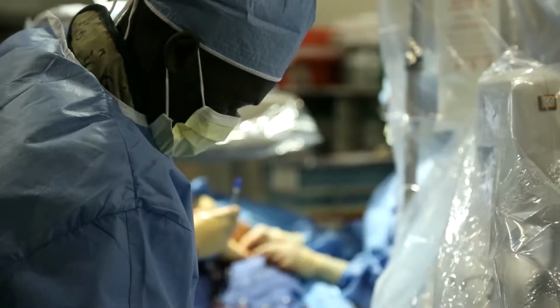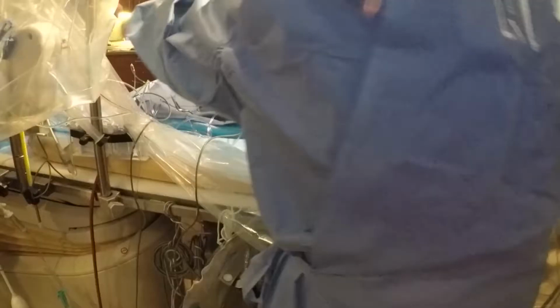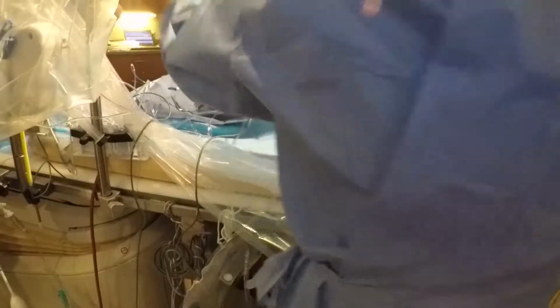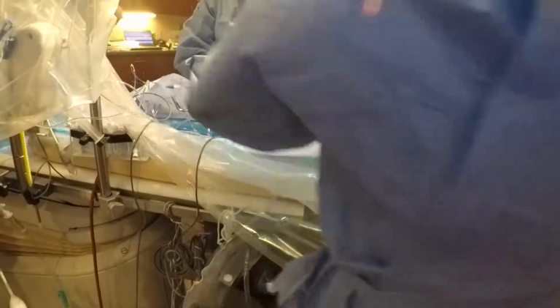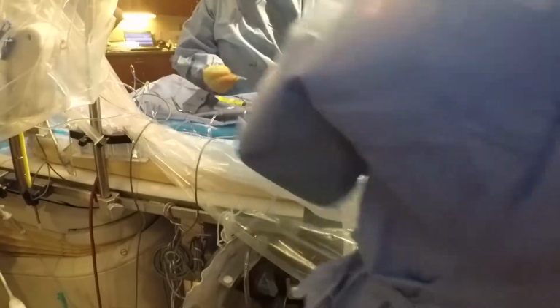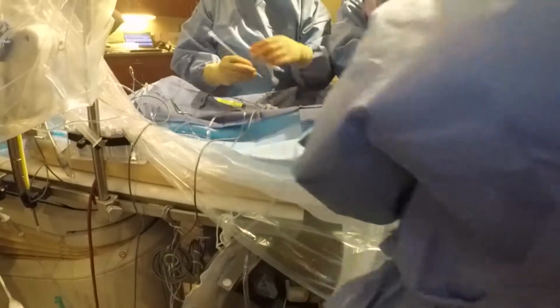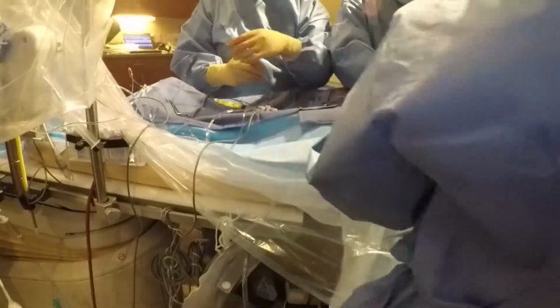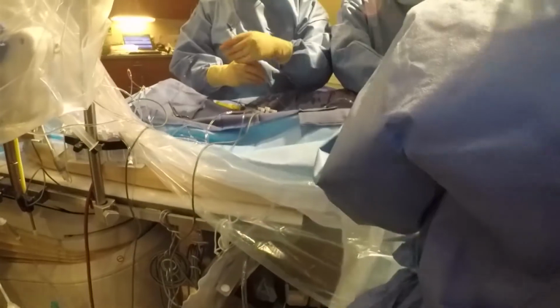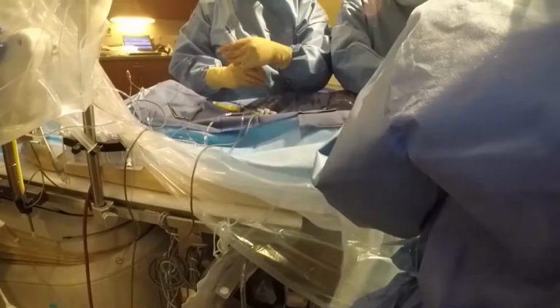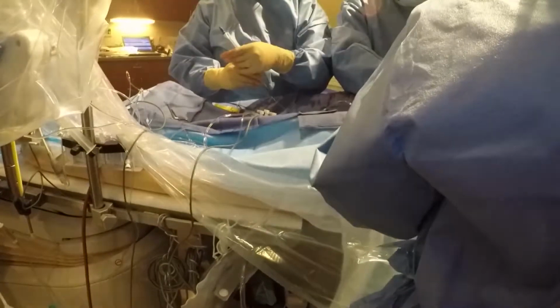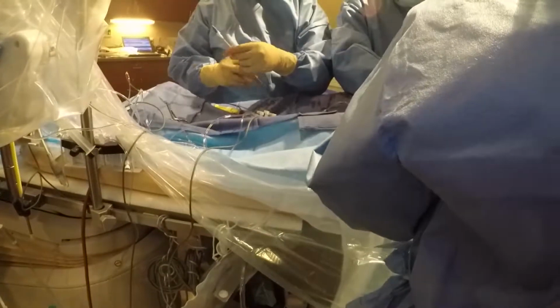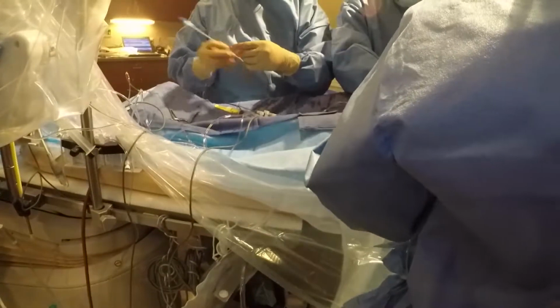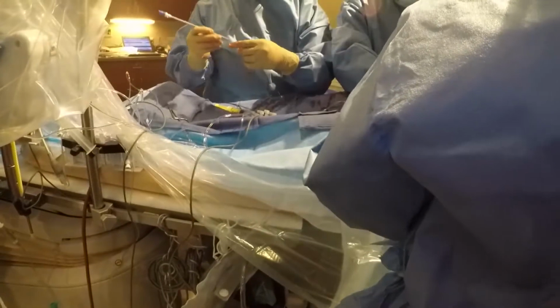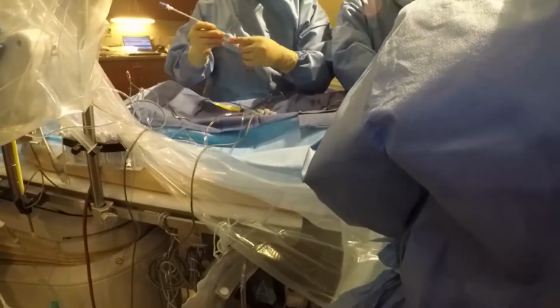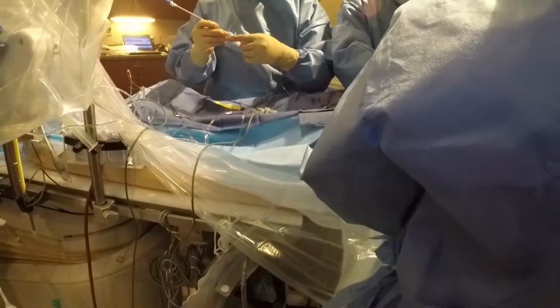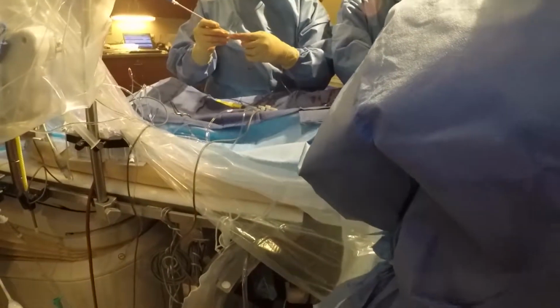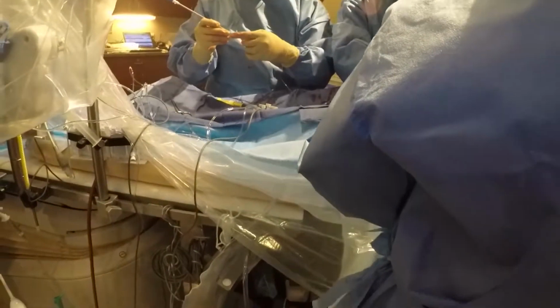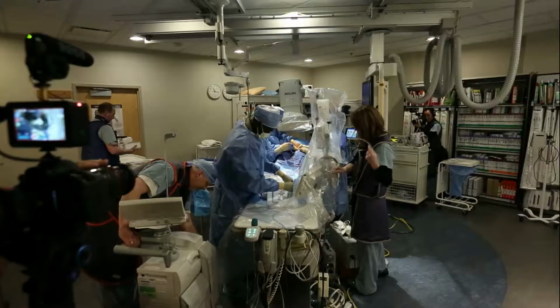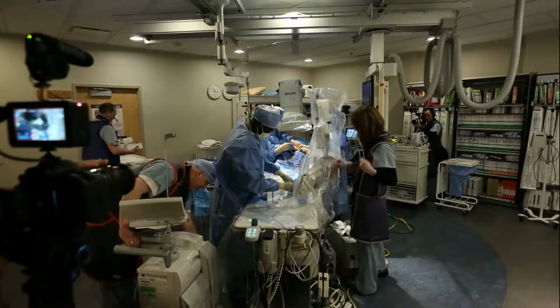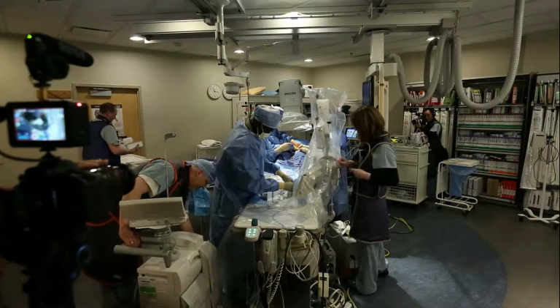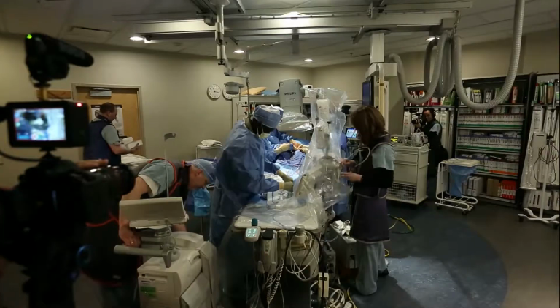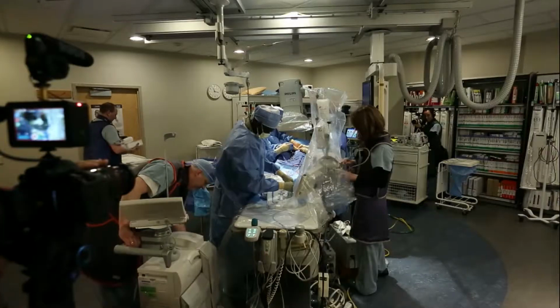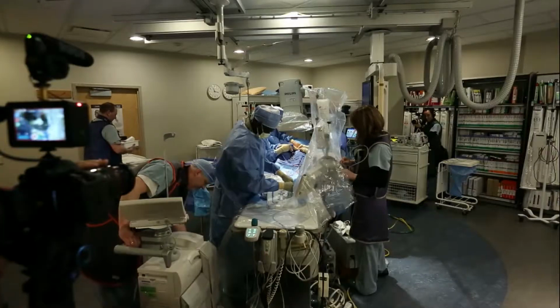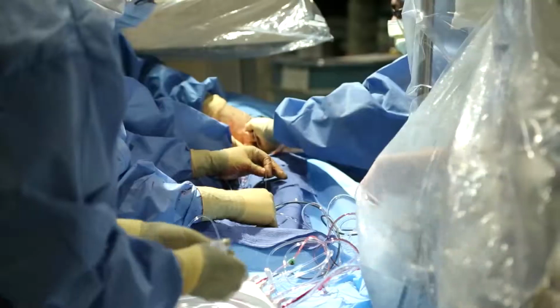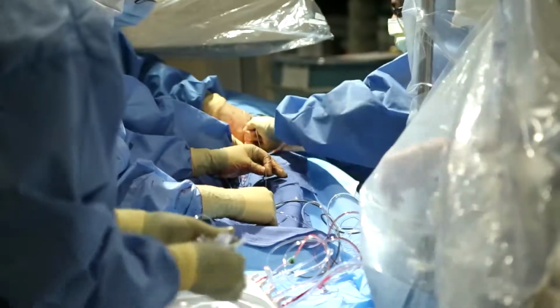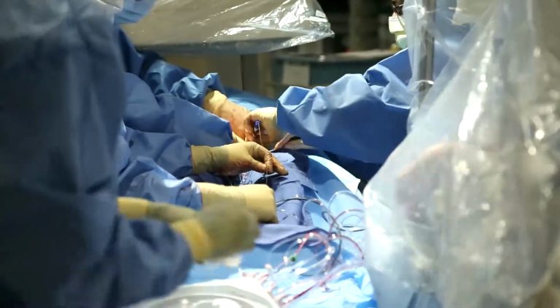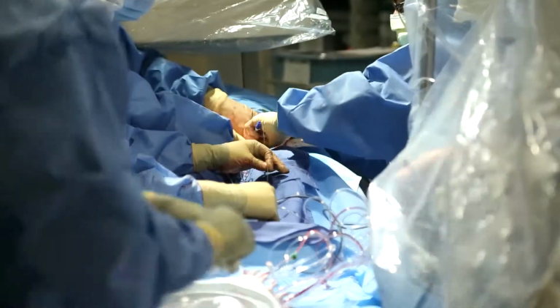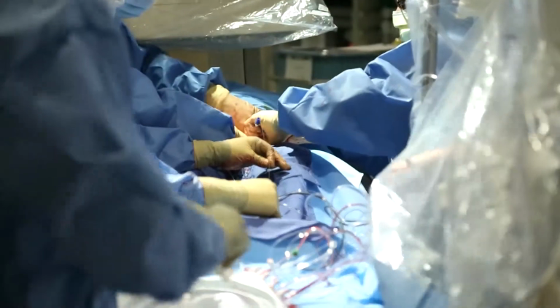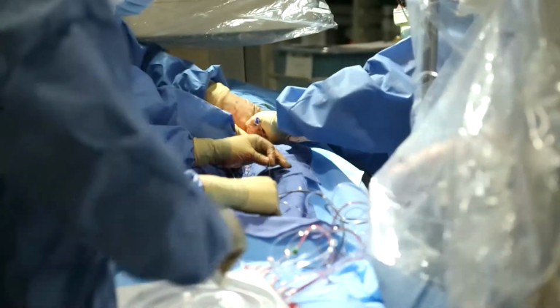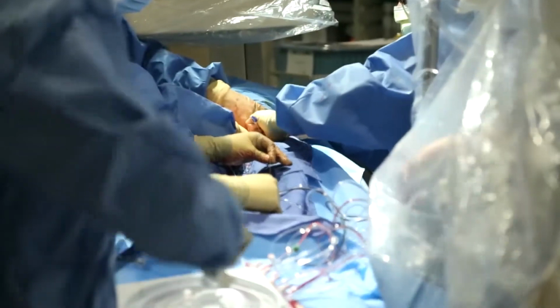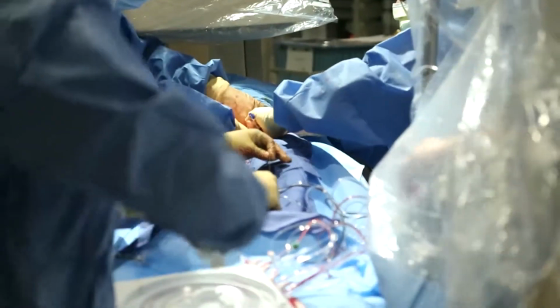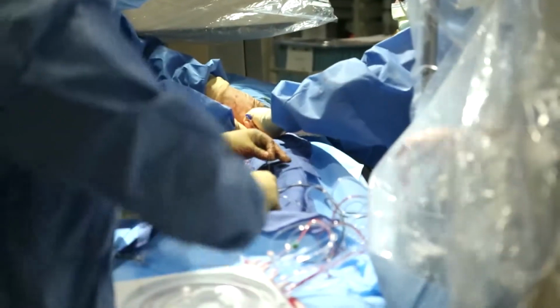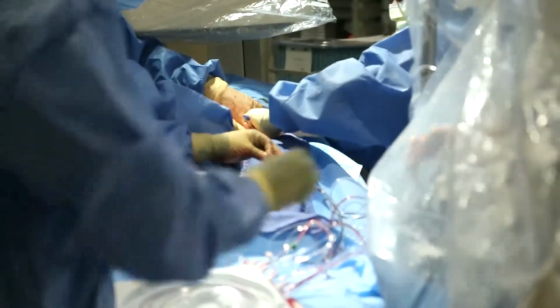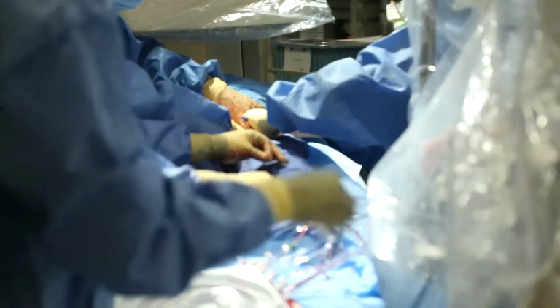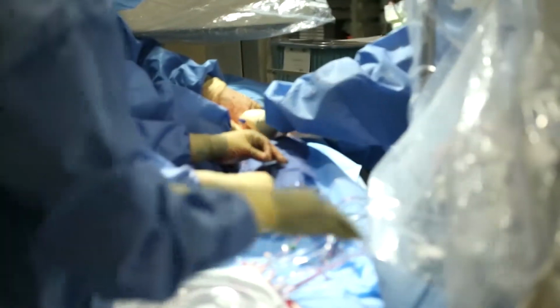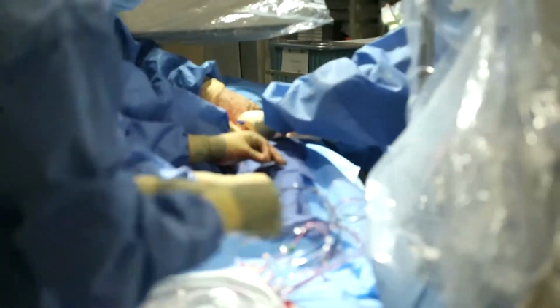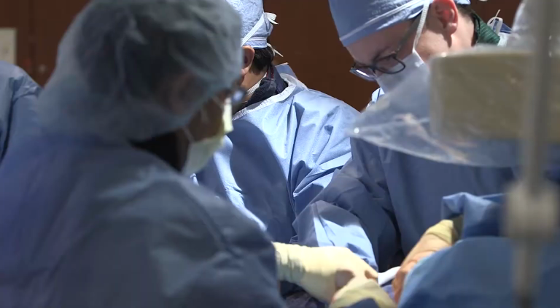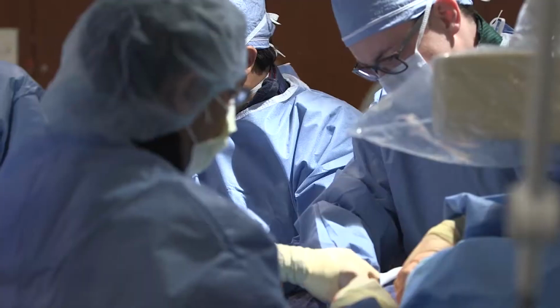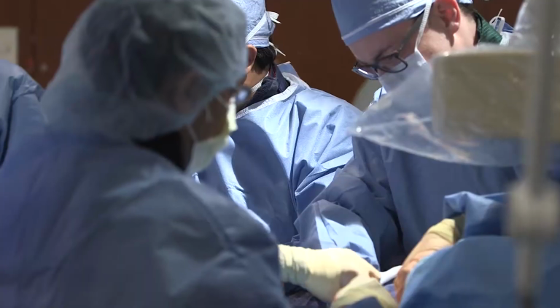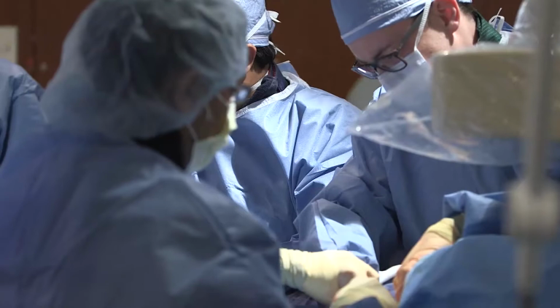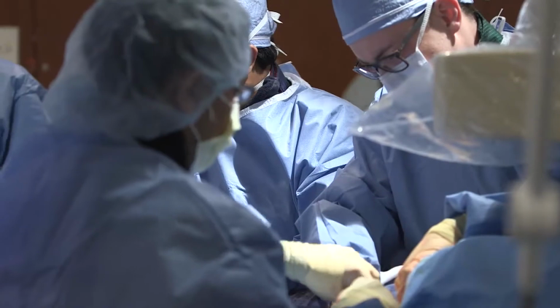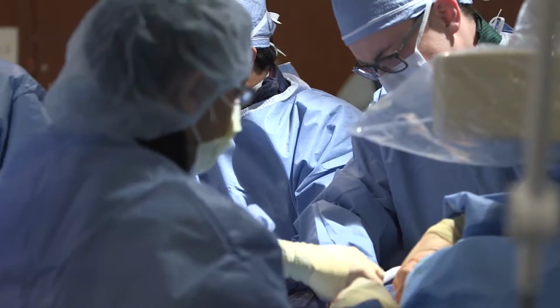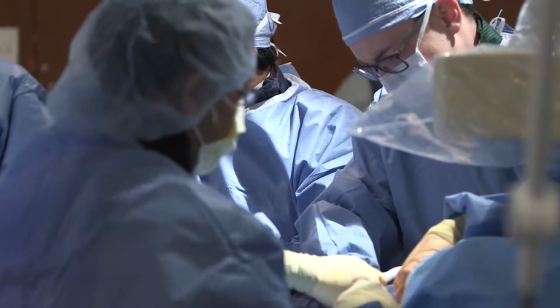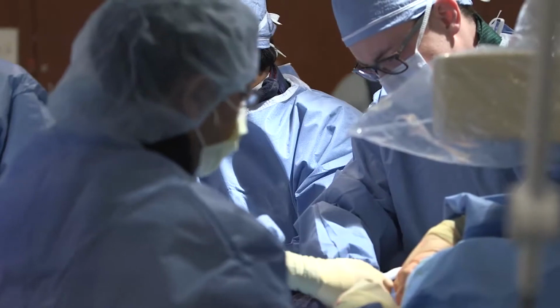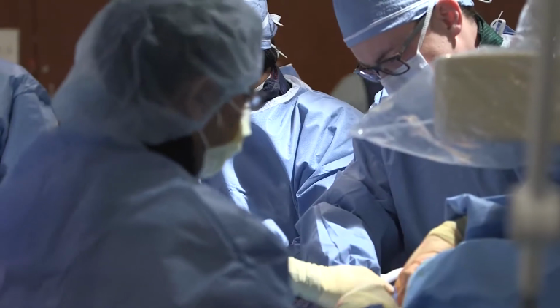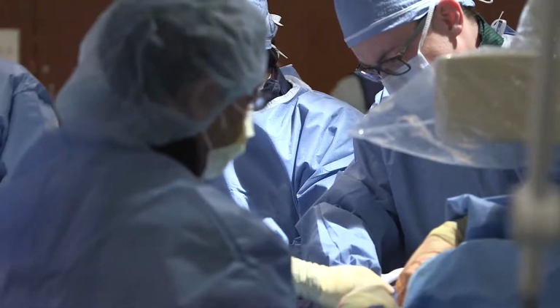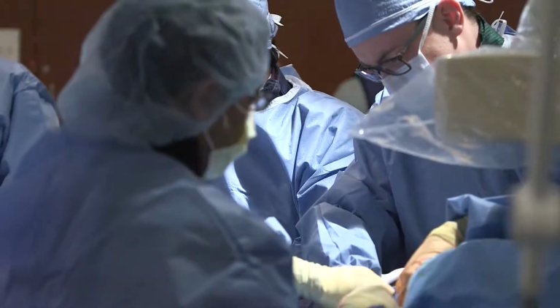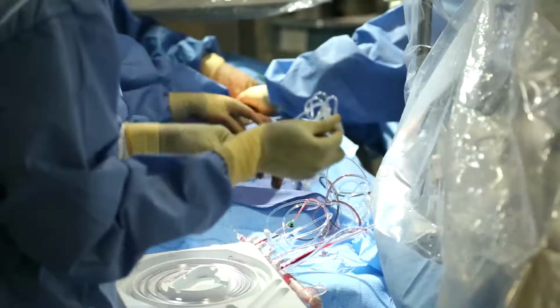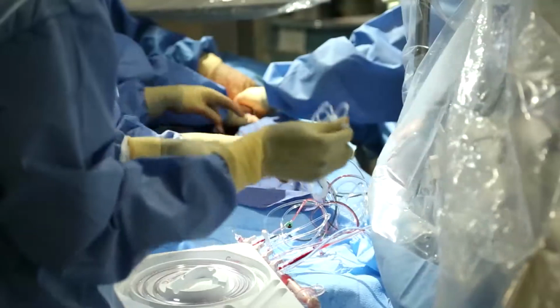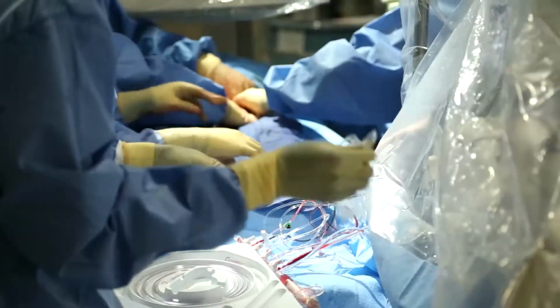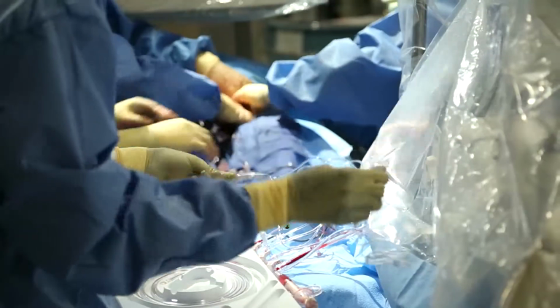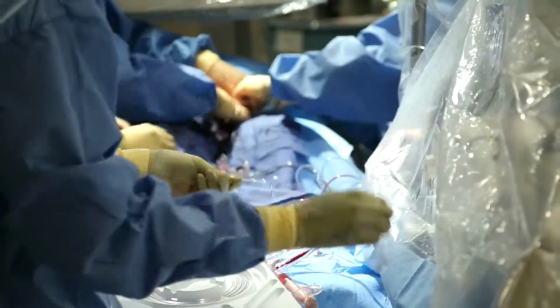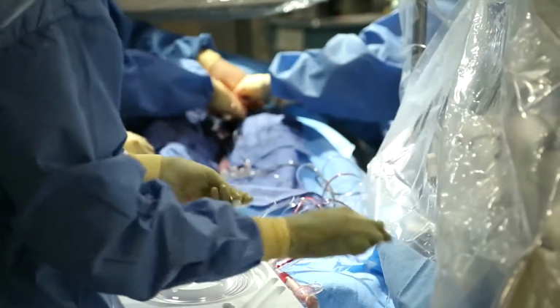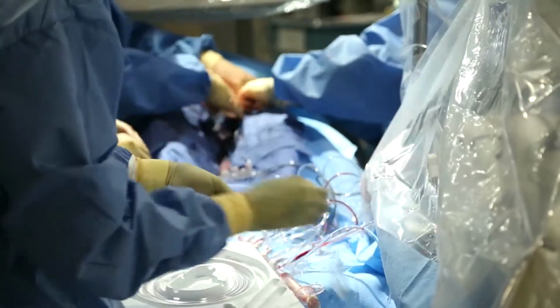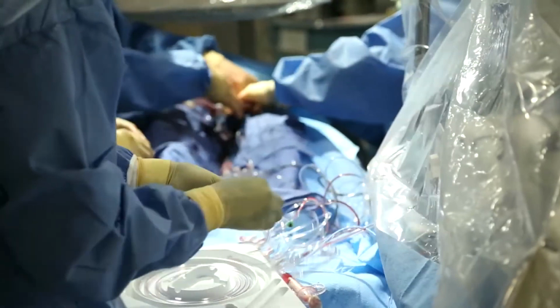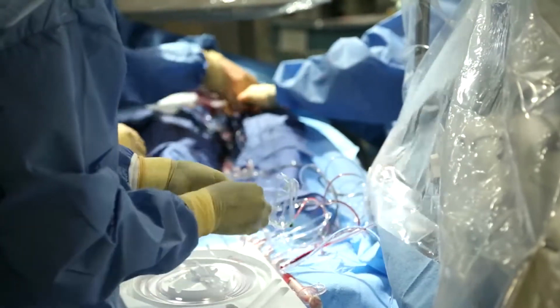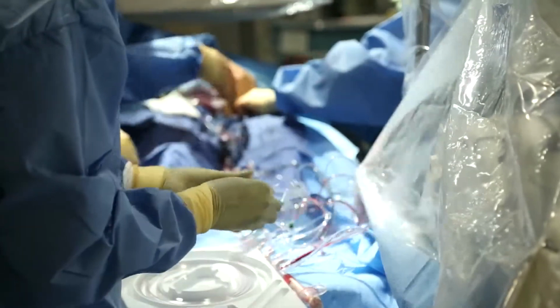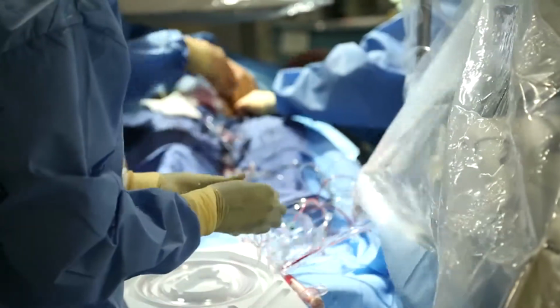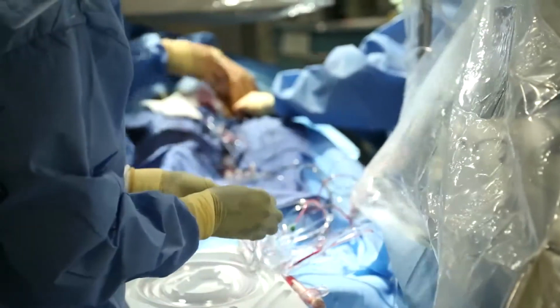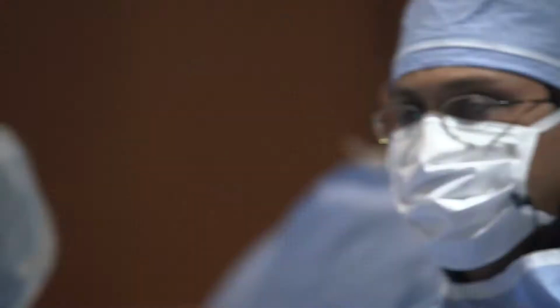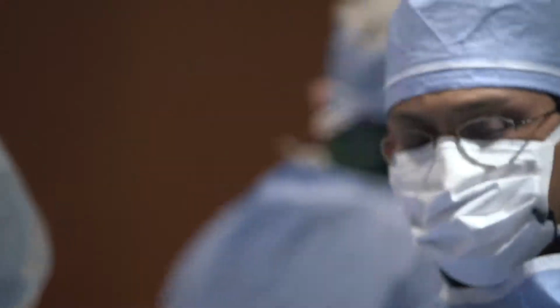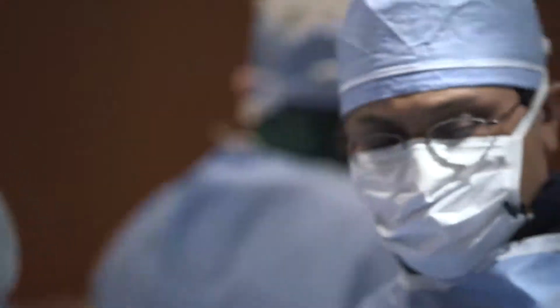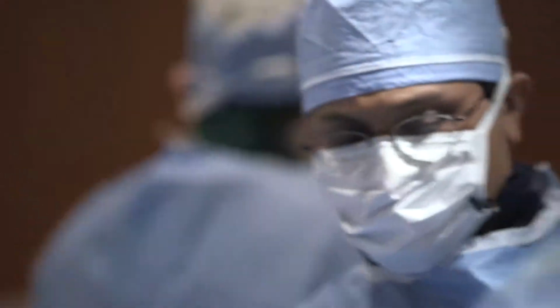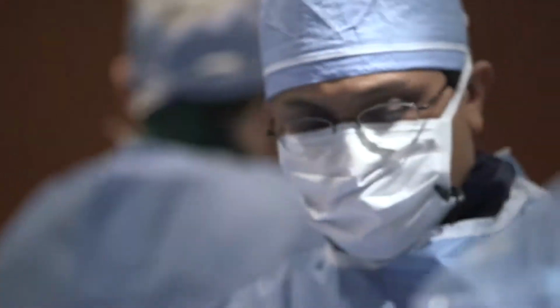Eight French balloon pump sheath going in — that's the left groin, left femoral. Eight French sheath in.